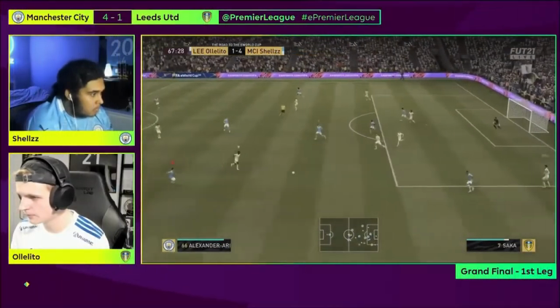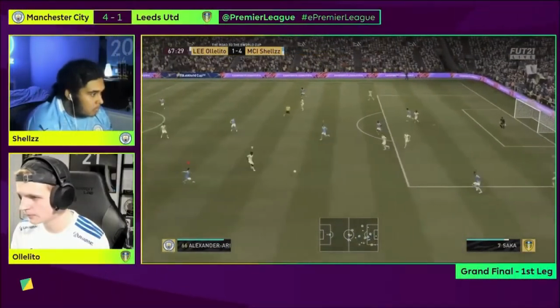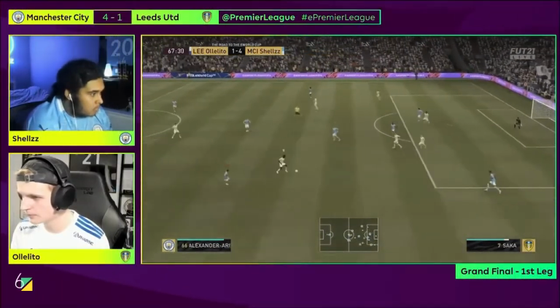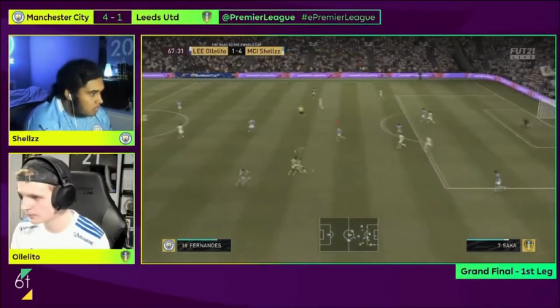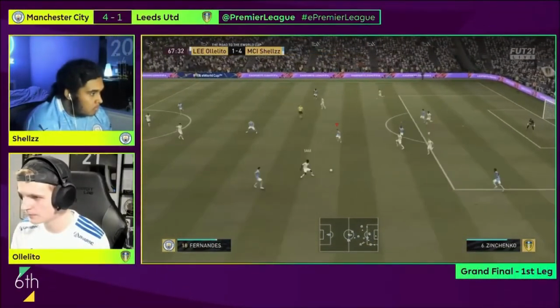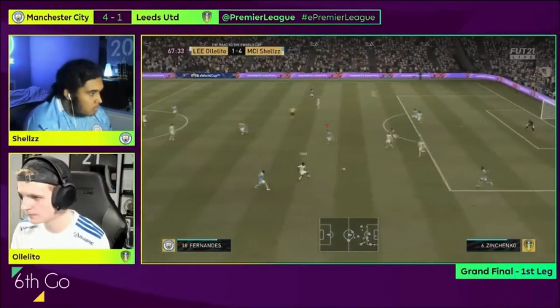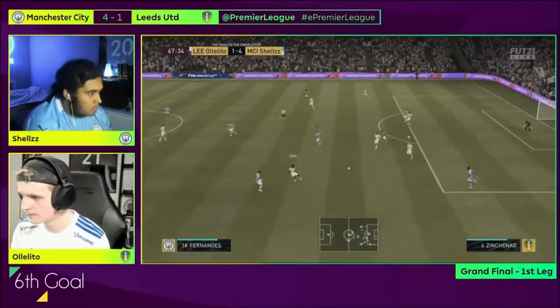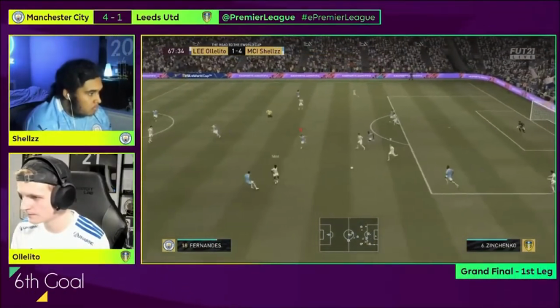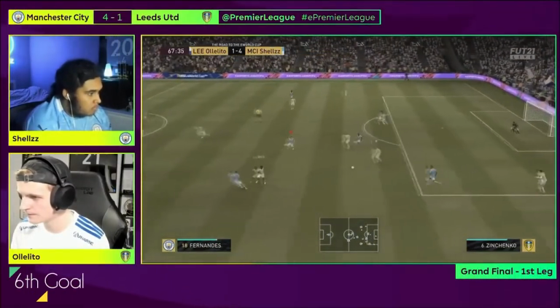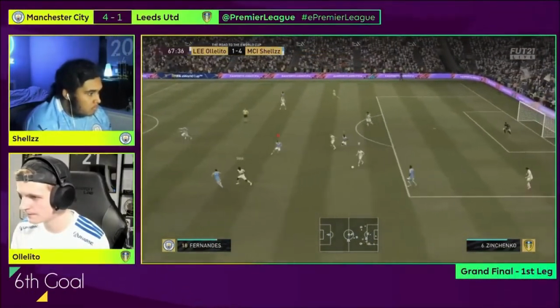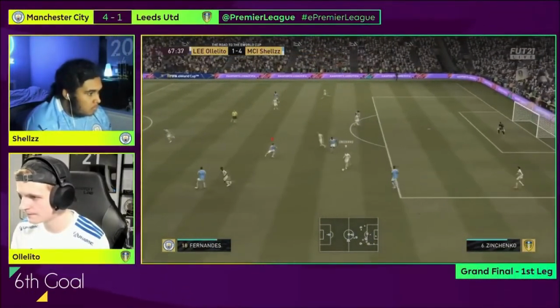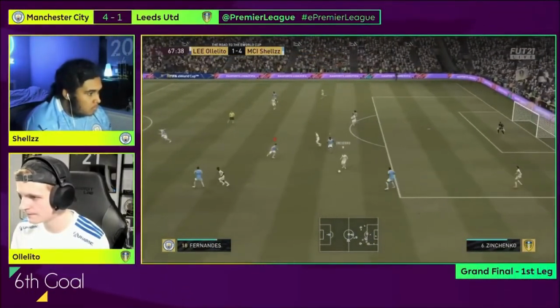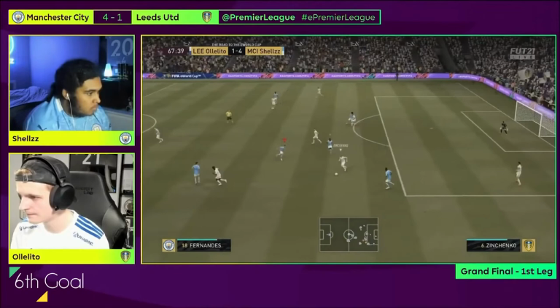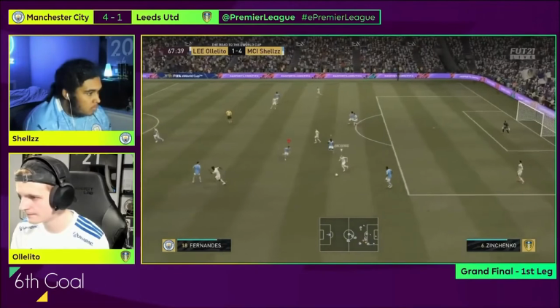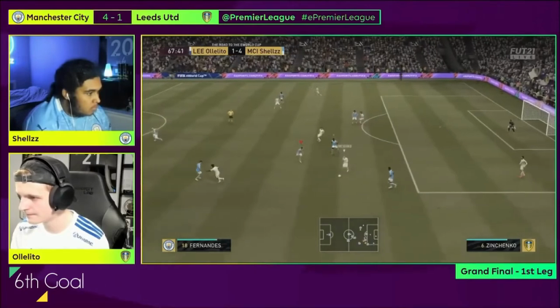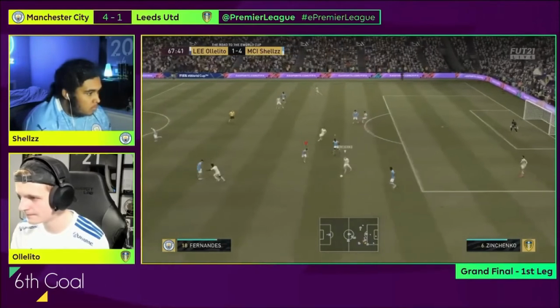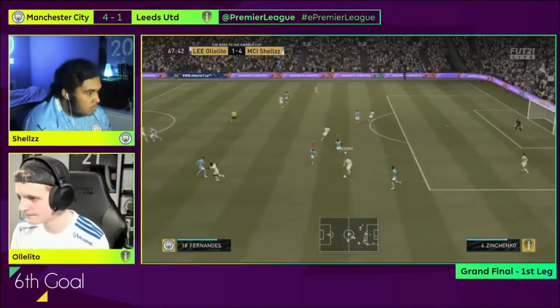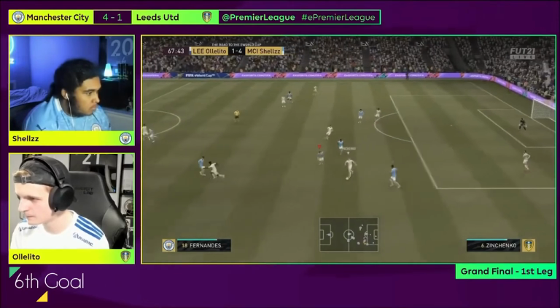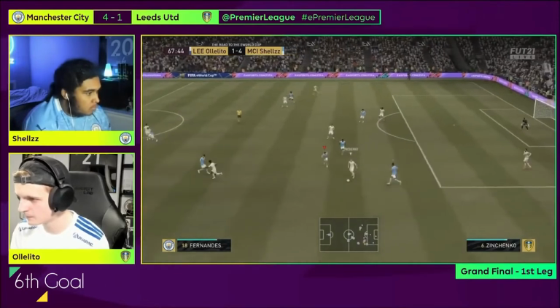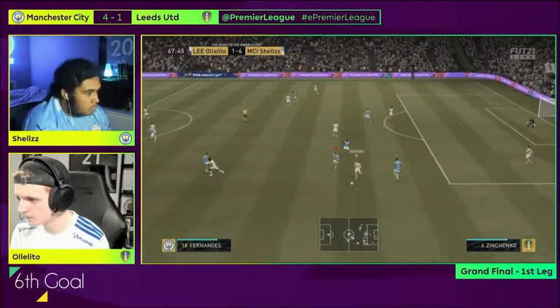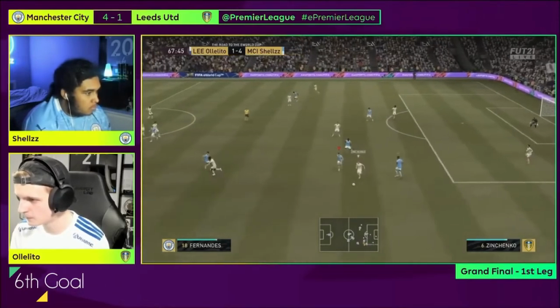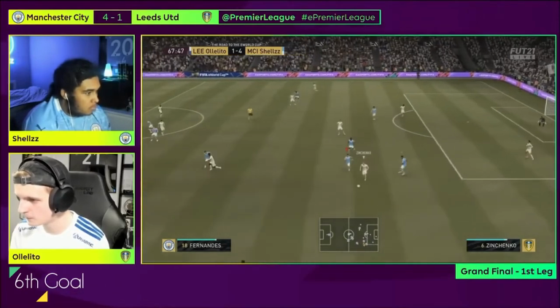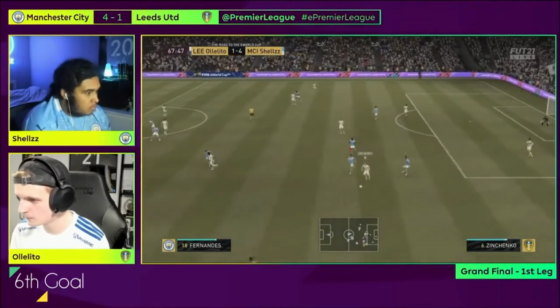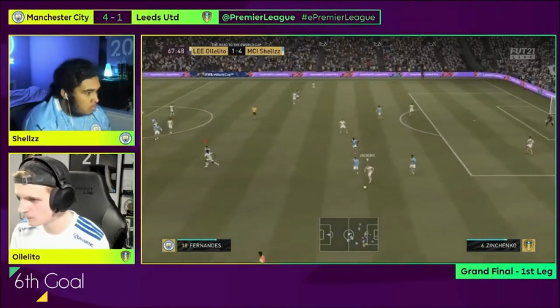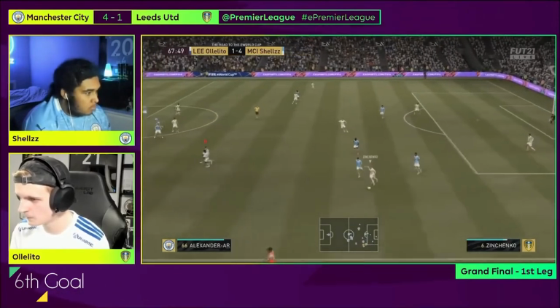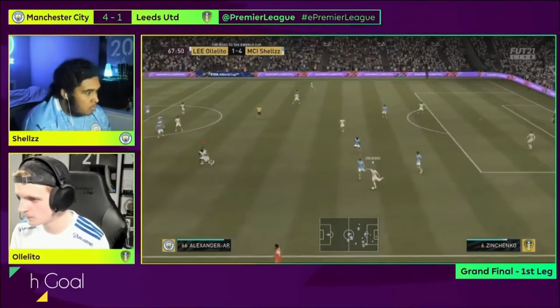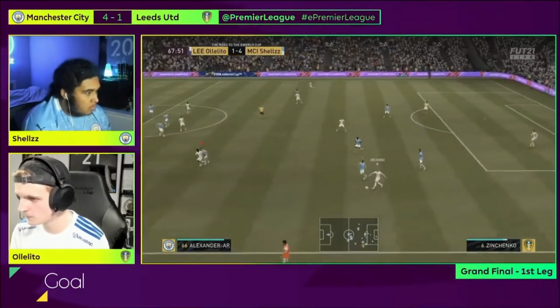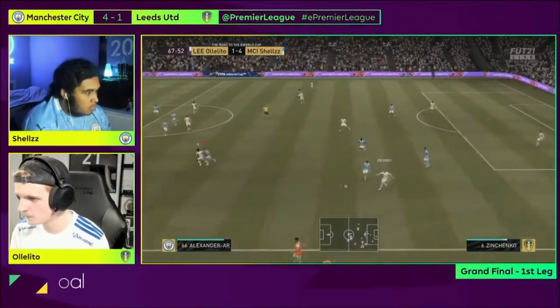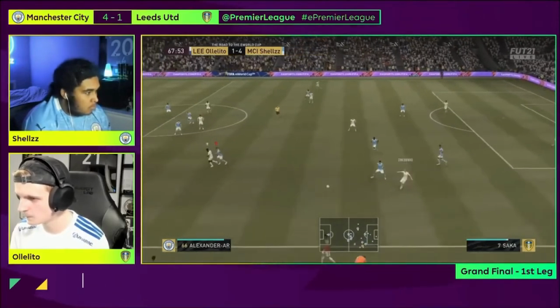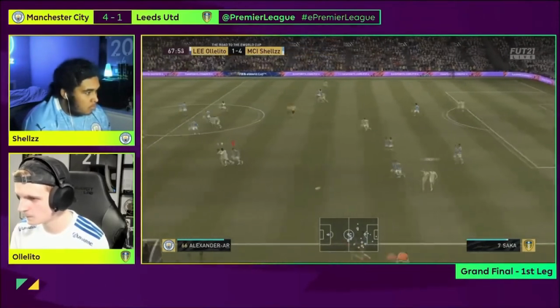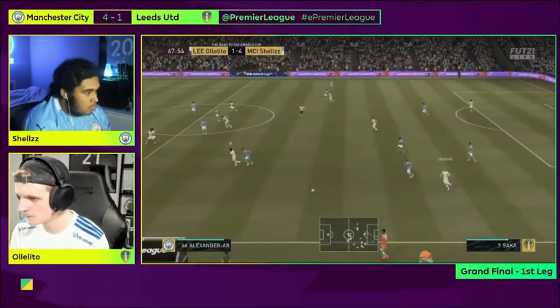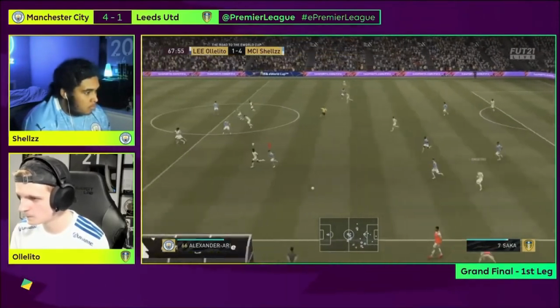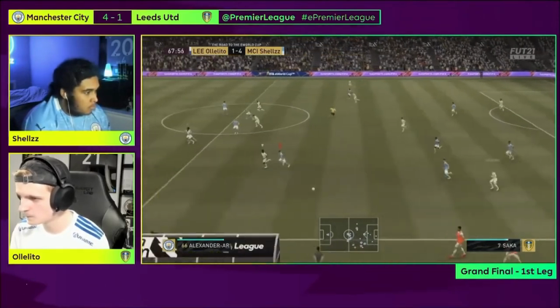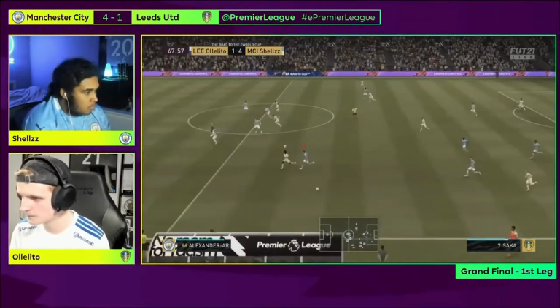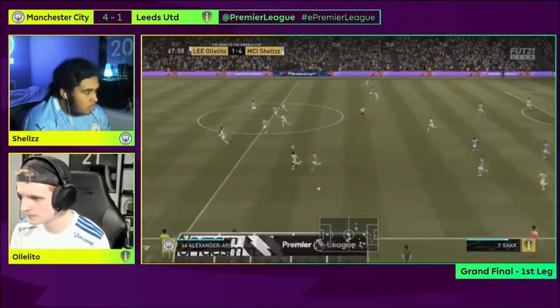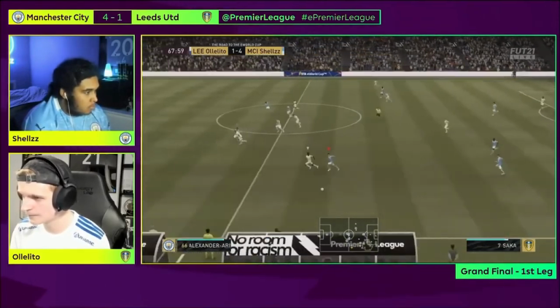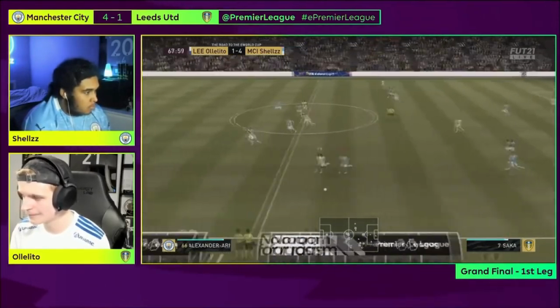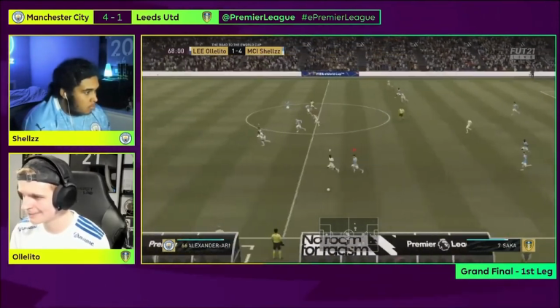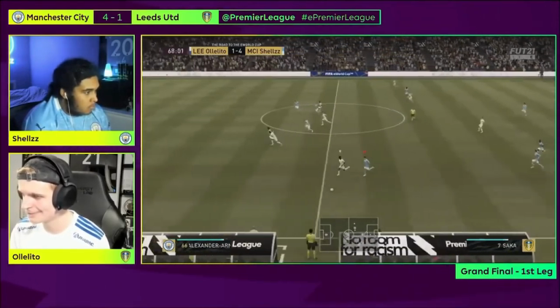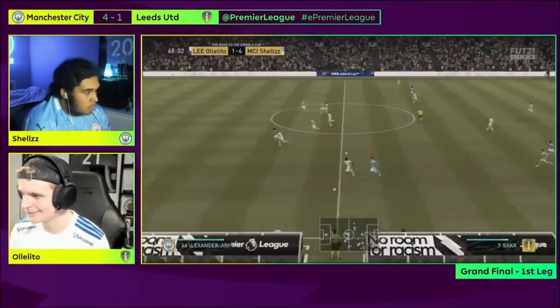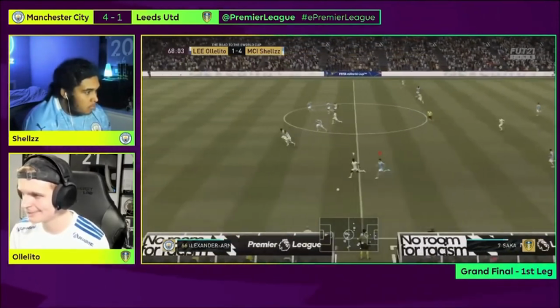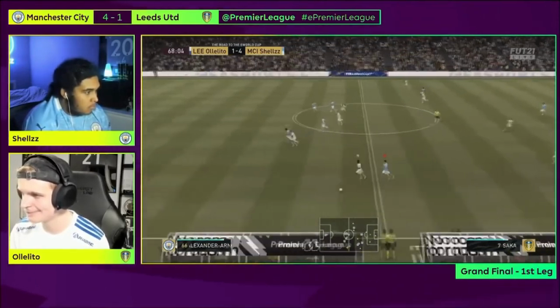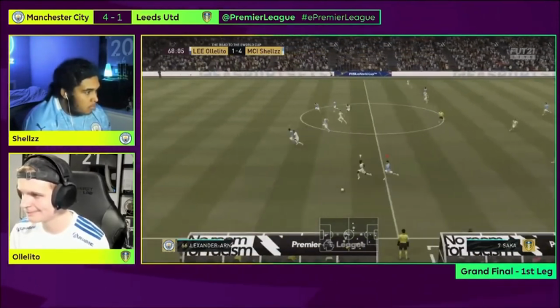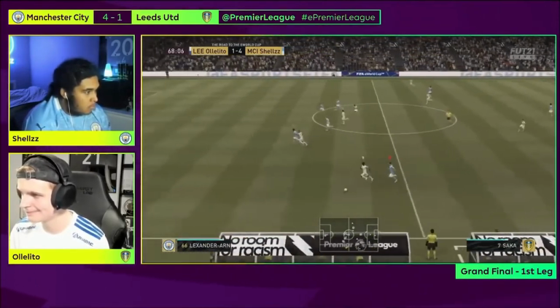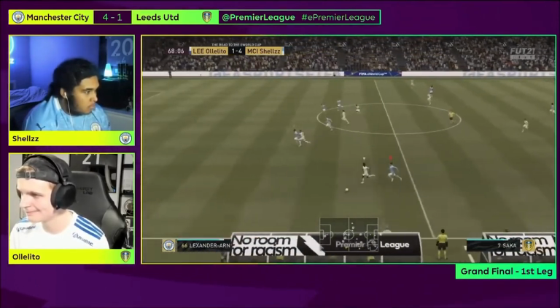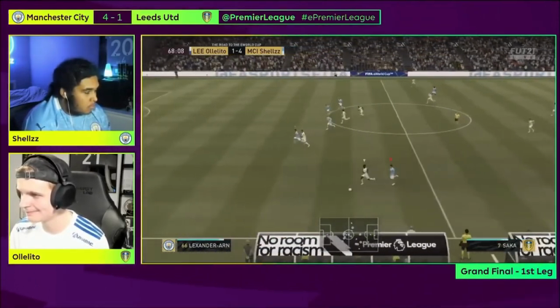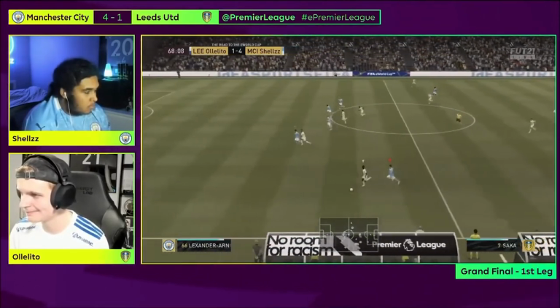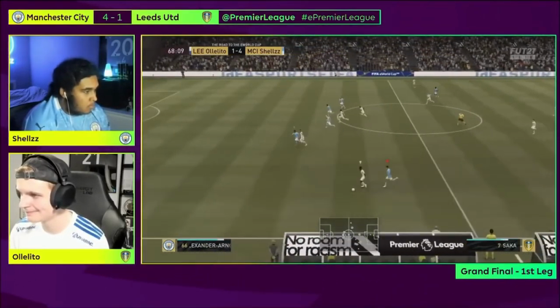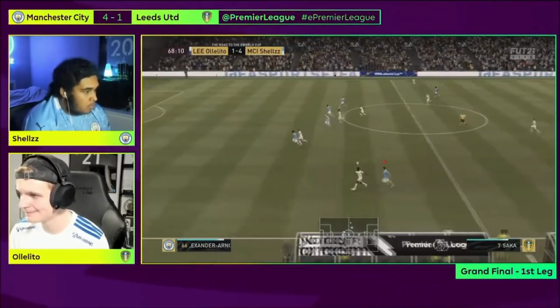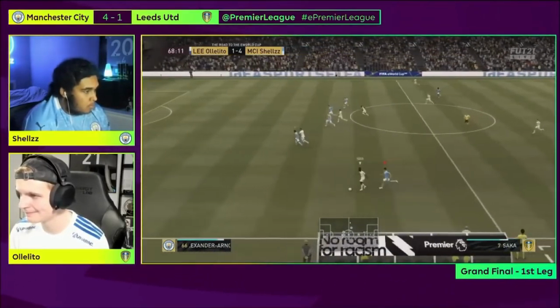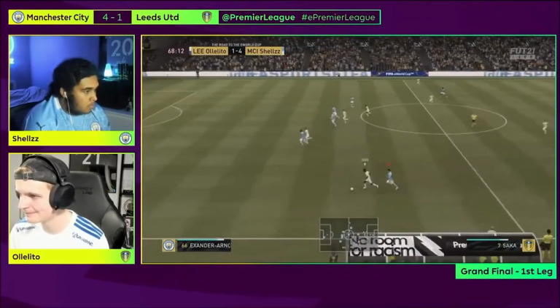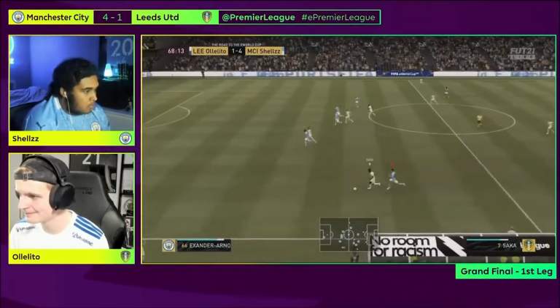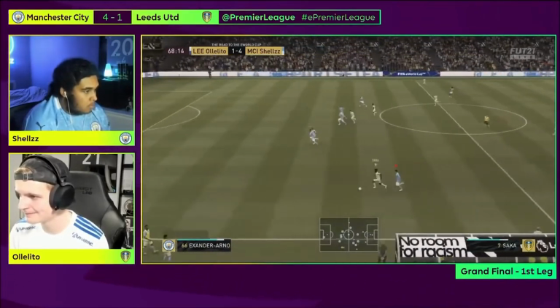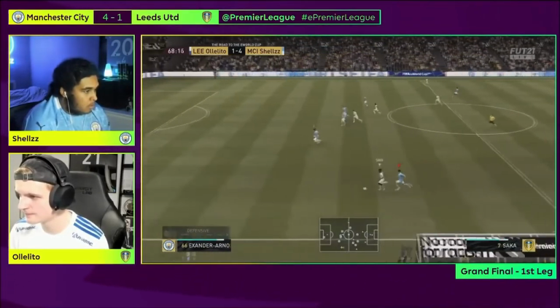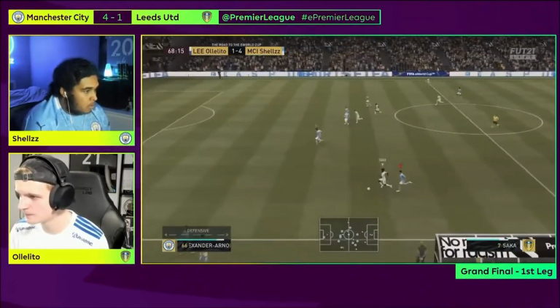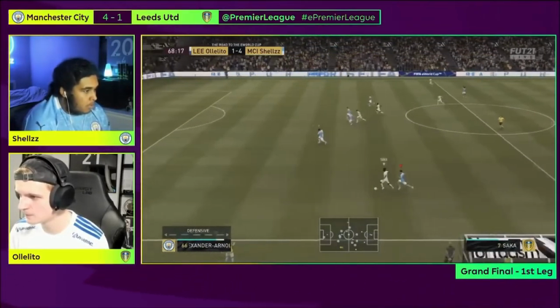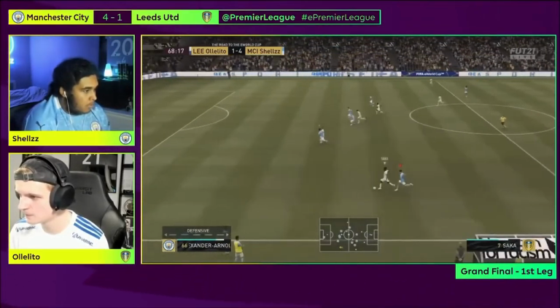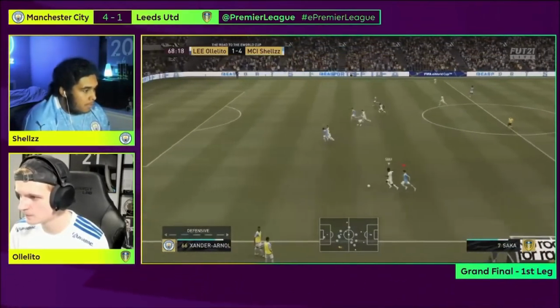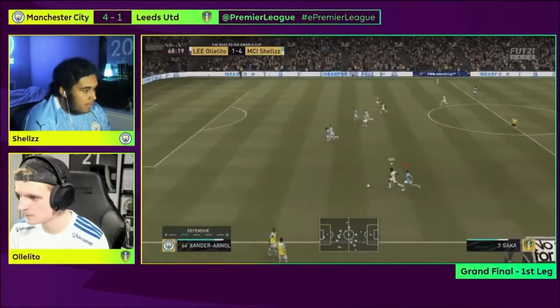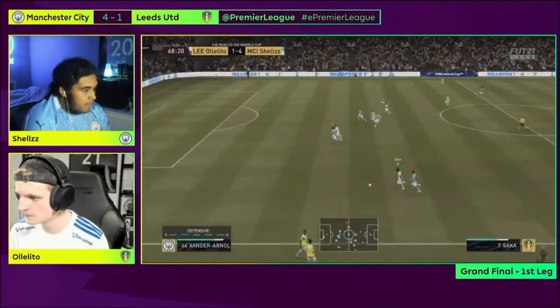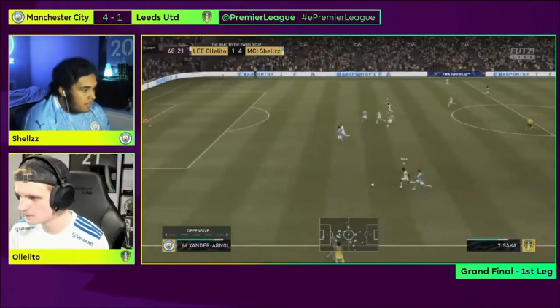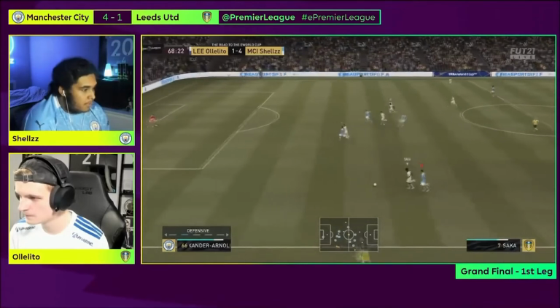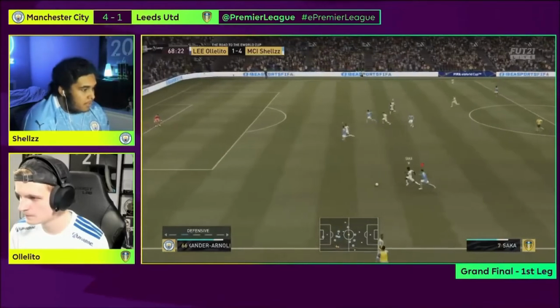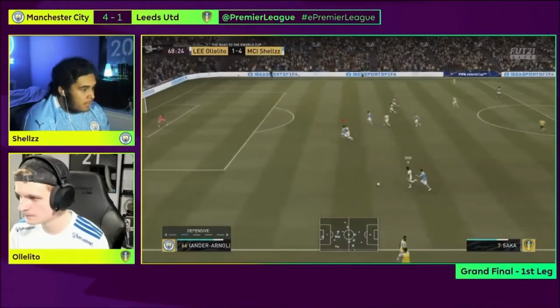Sixth goal. The final goal of the first leg came down to Ololito's counter-attacking play and a well-timed dummy from his attacker.